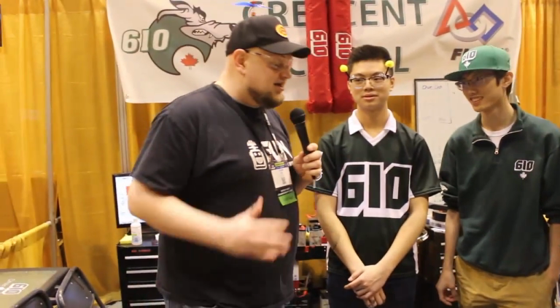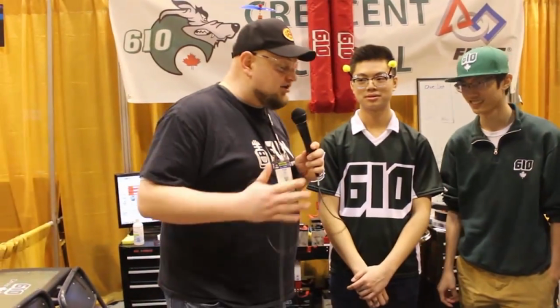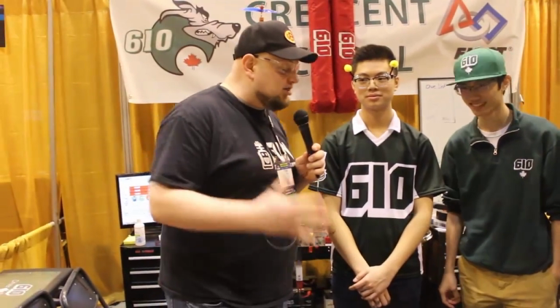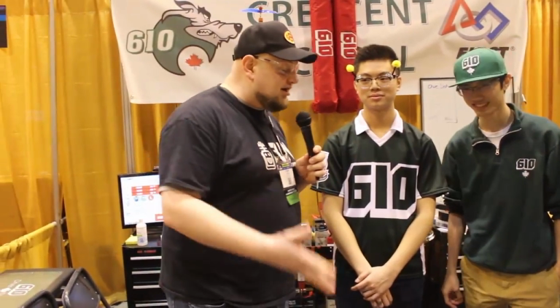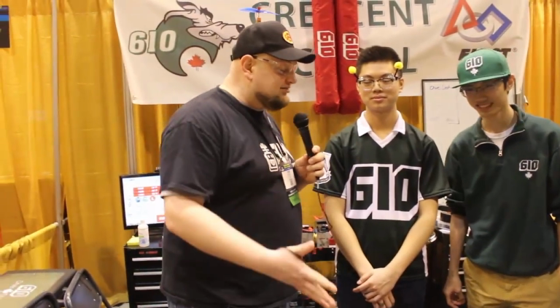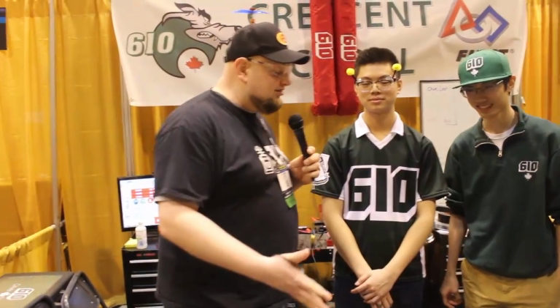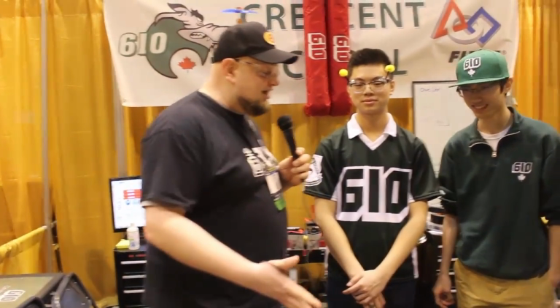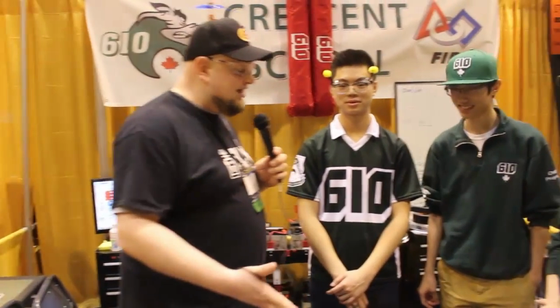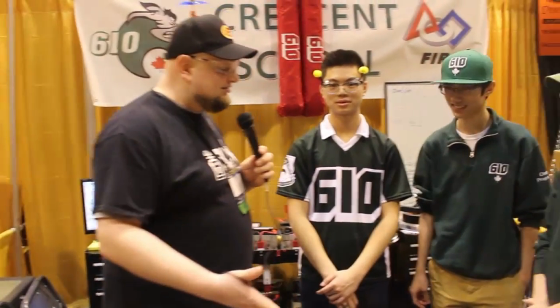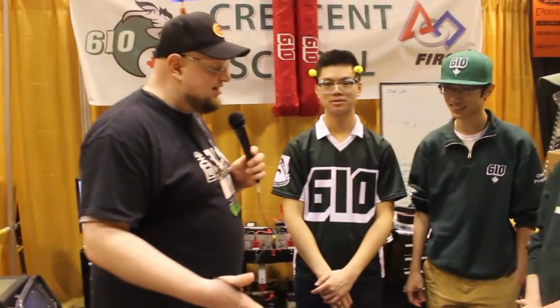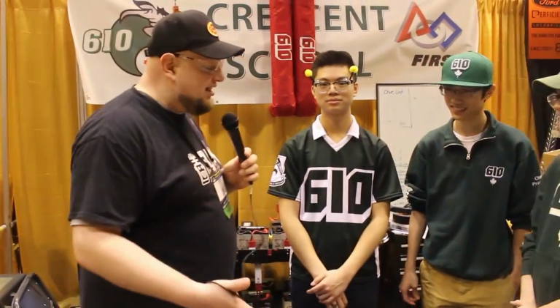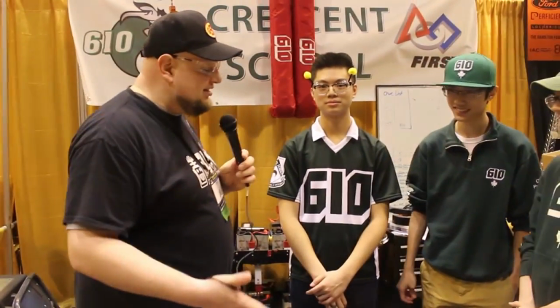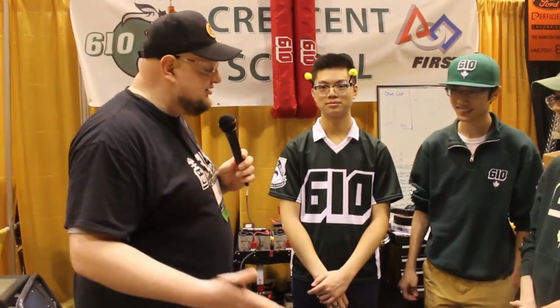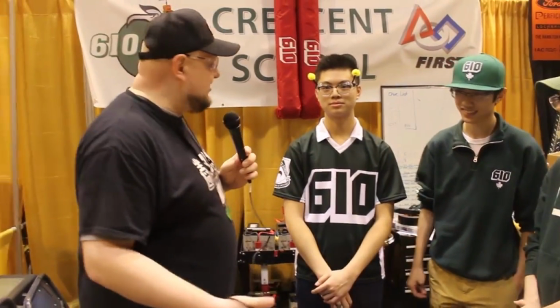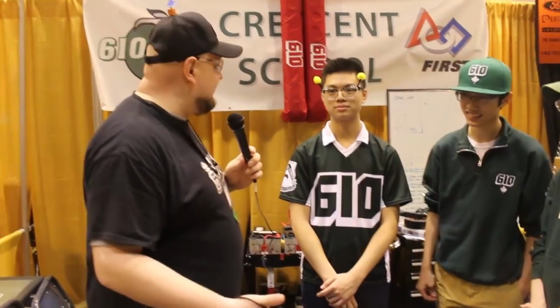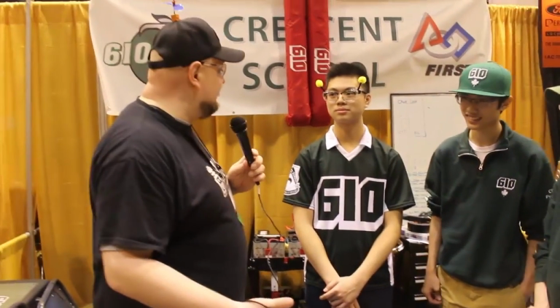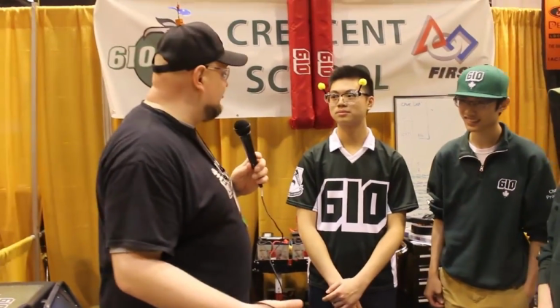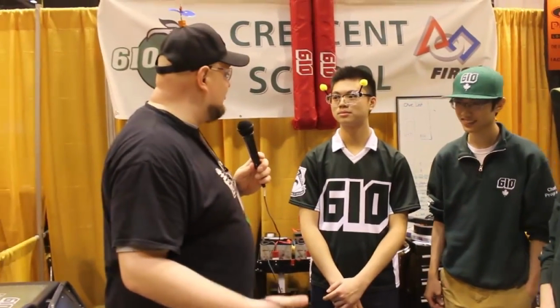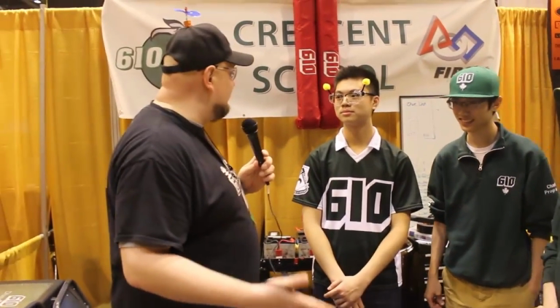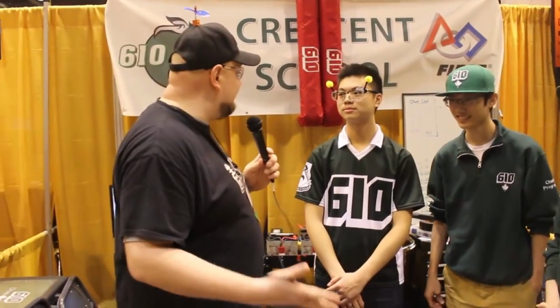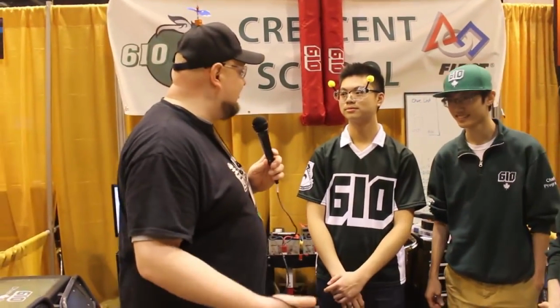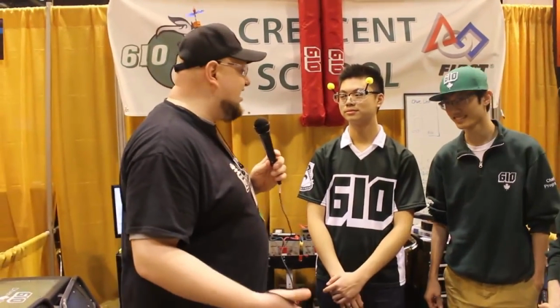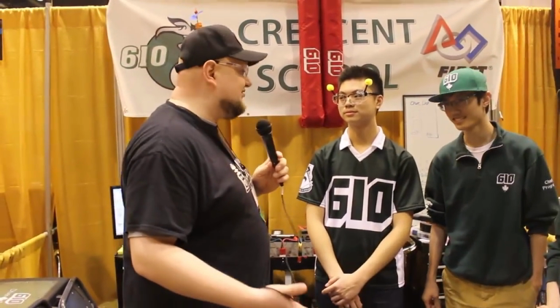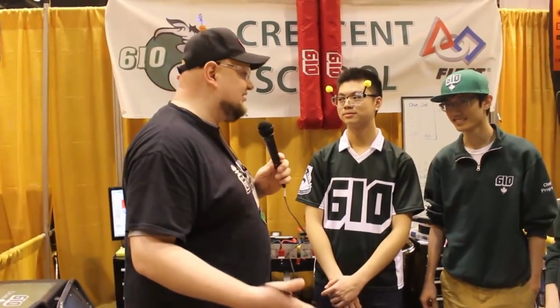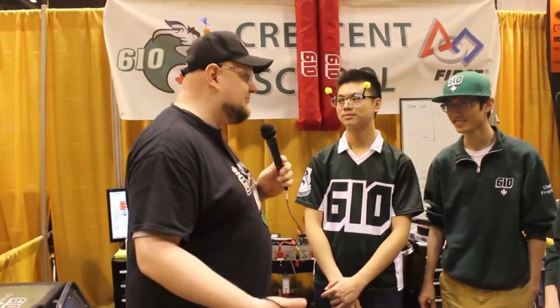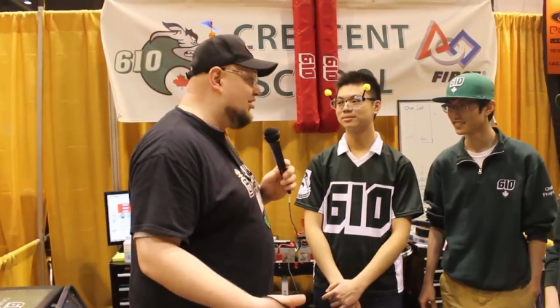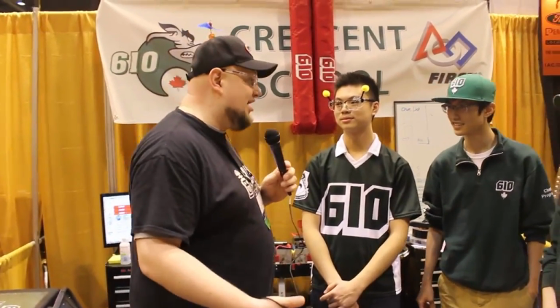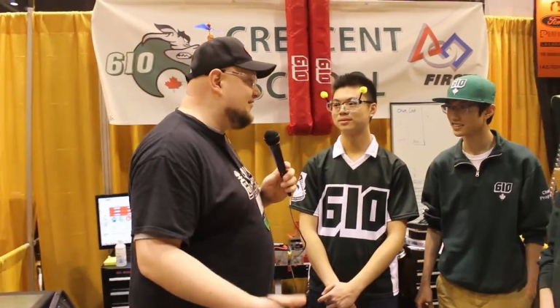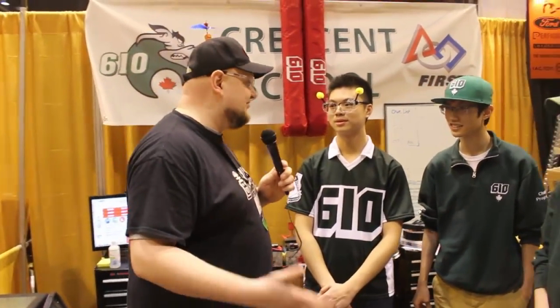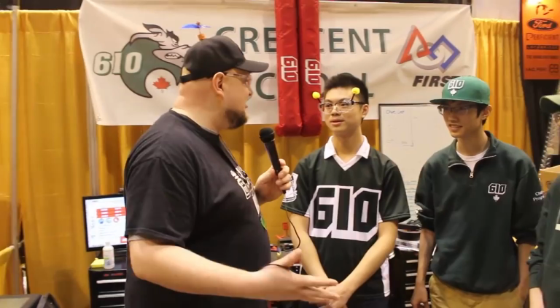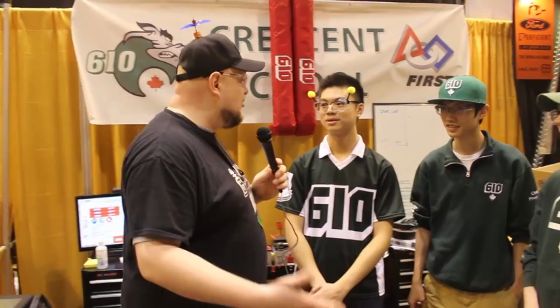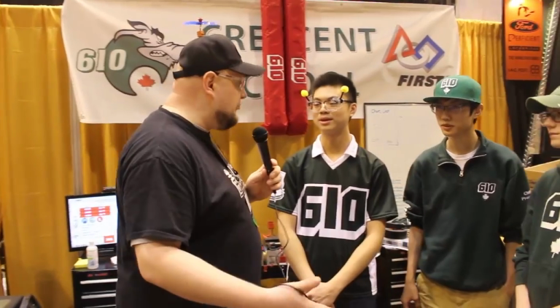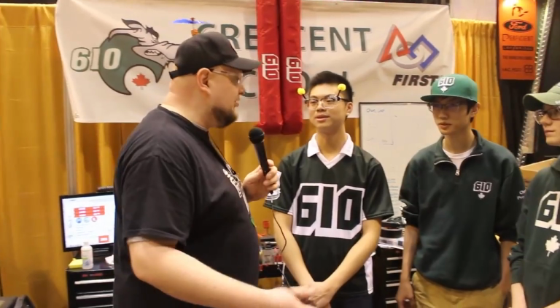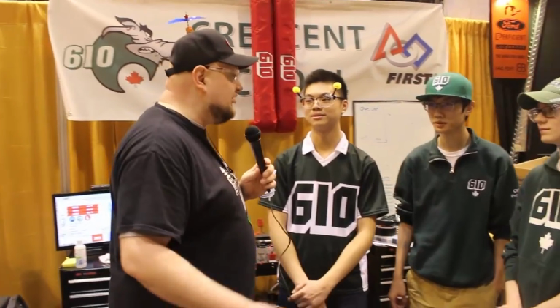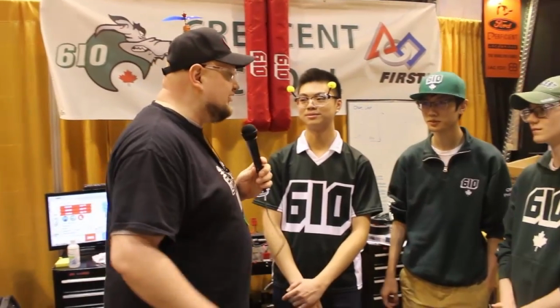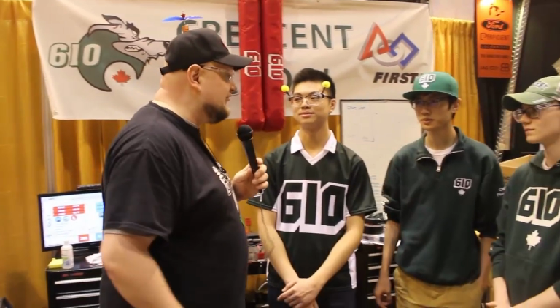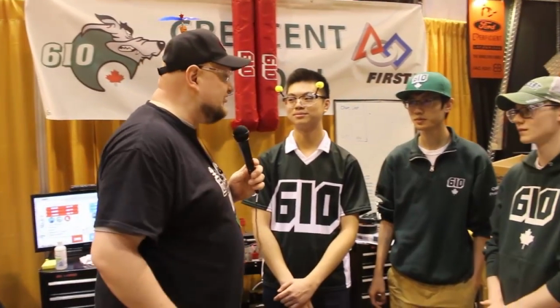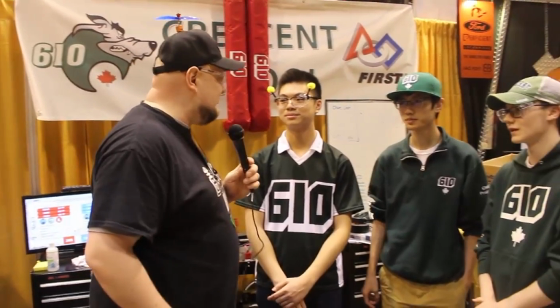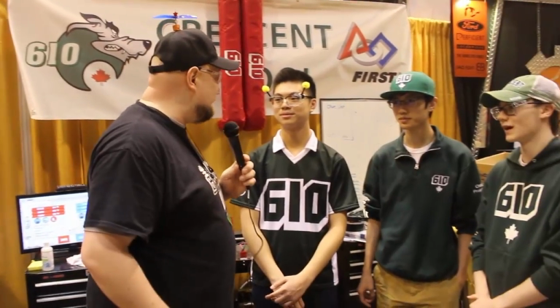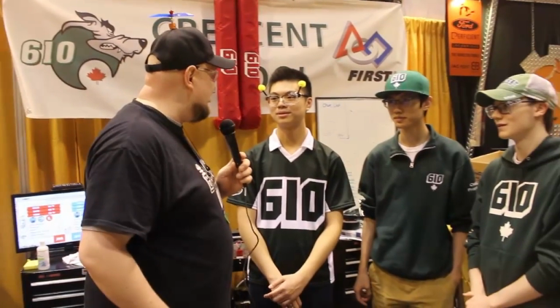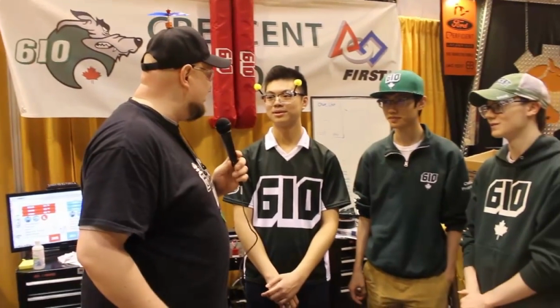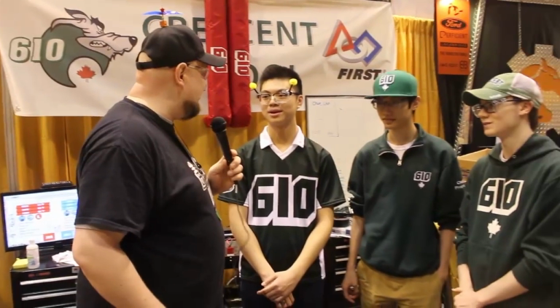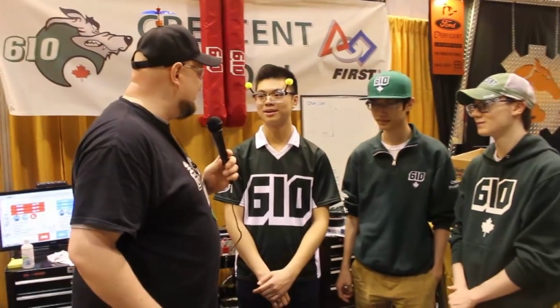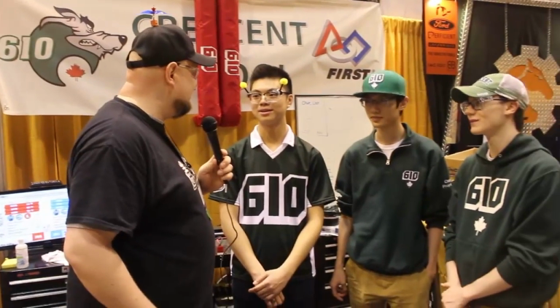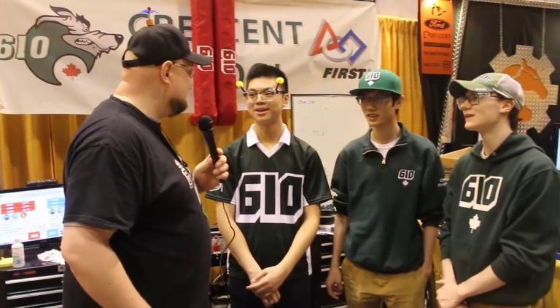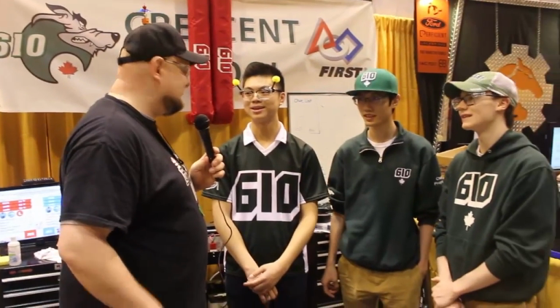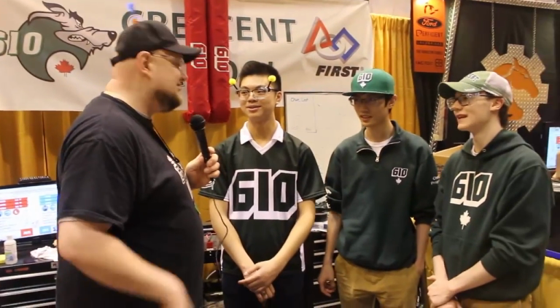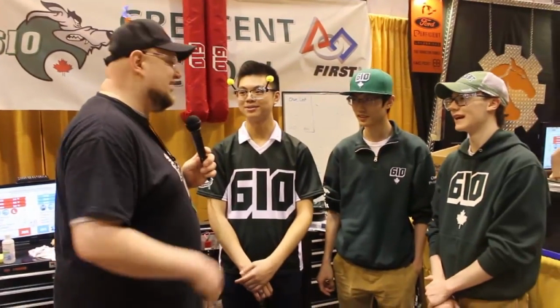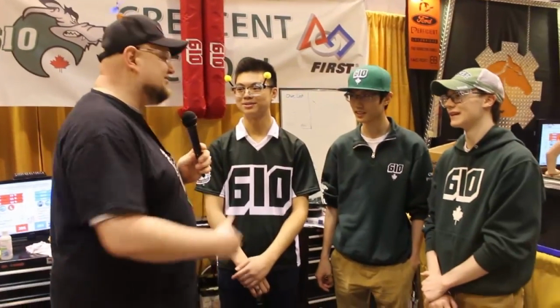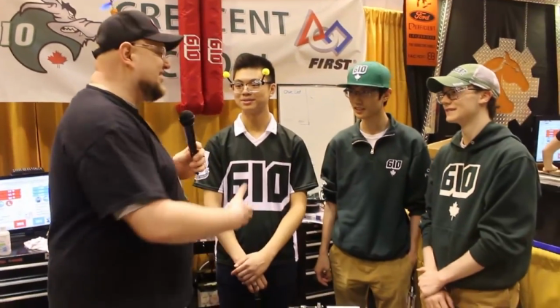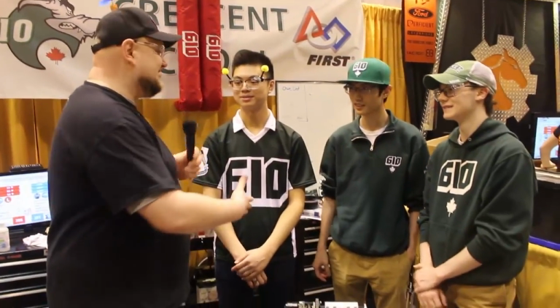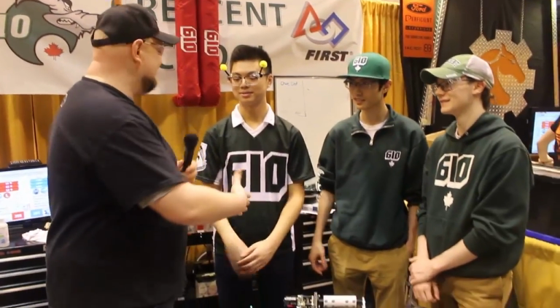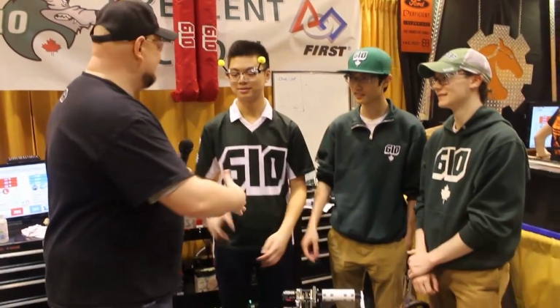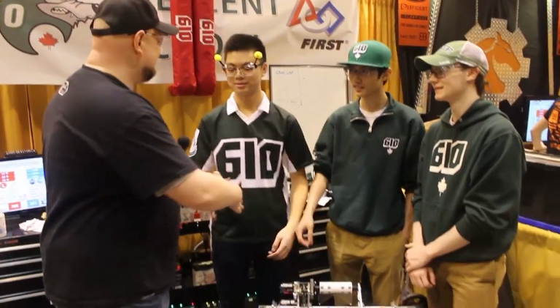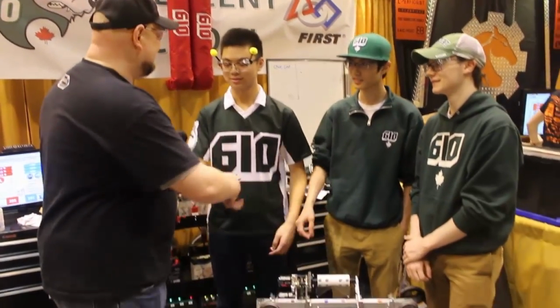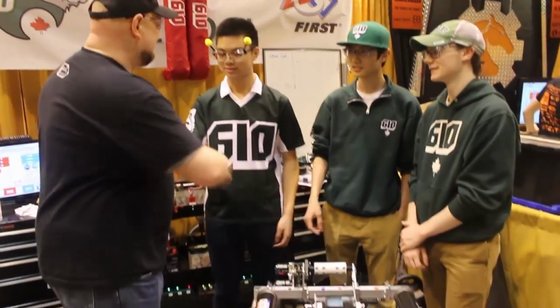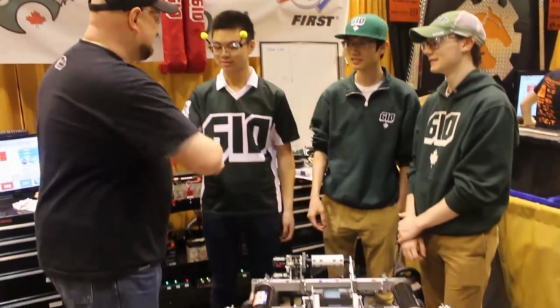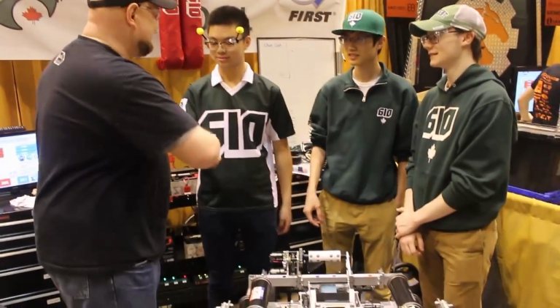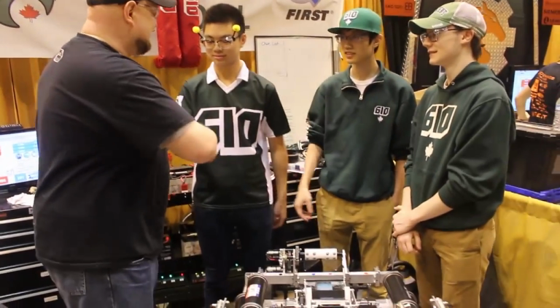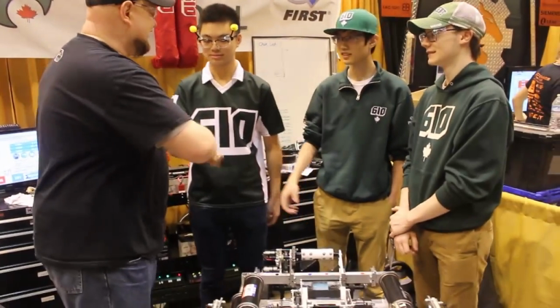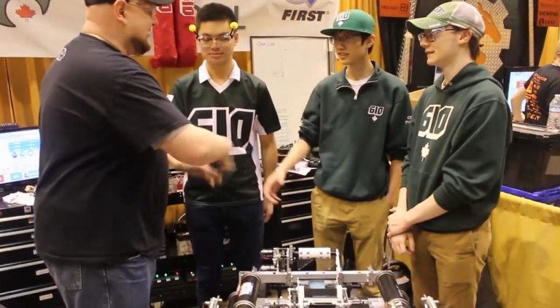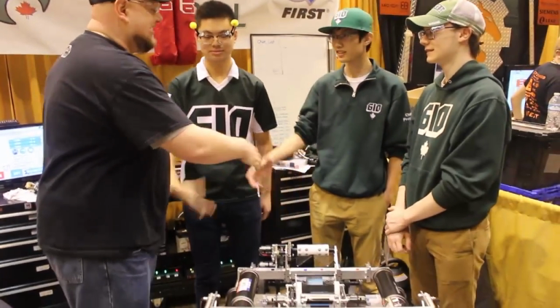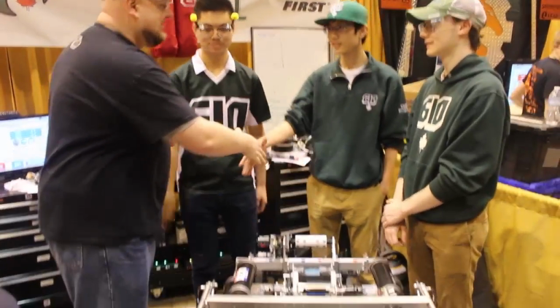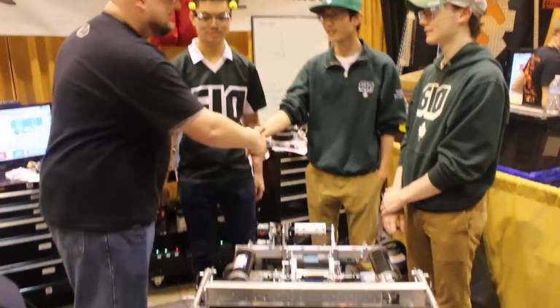Good luck to you guys in this competition. We'll see you guys in the playoffs — hopefully looking for a deep run here. Thanks, guys.